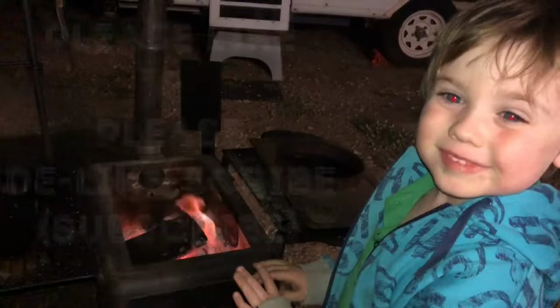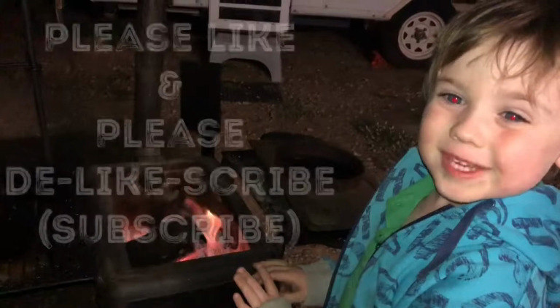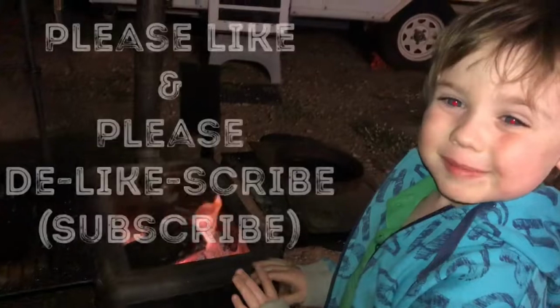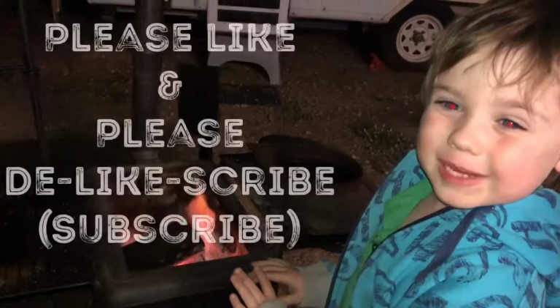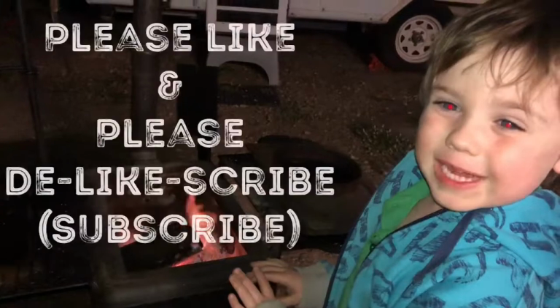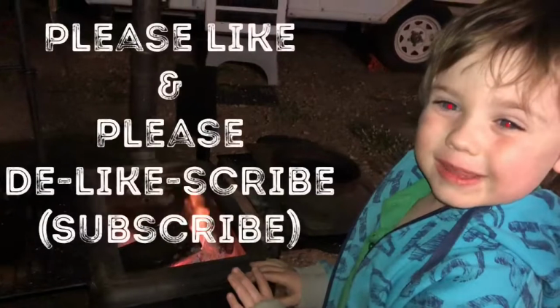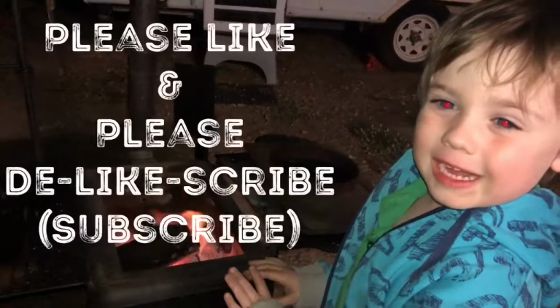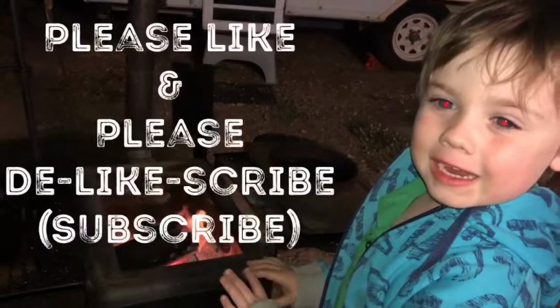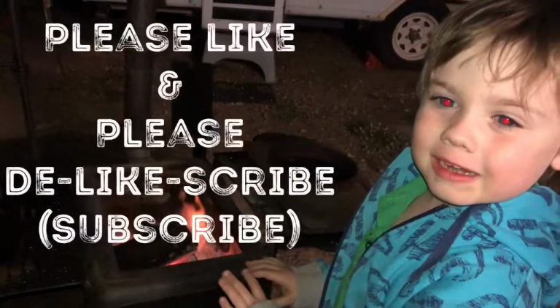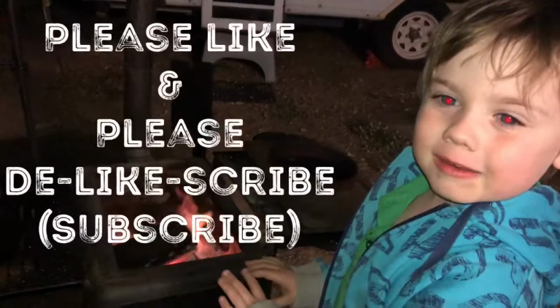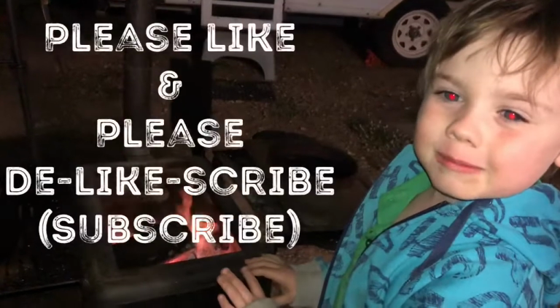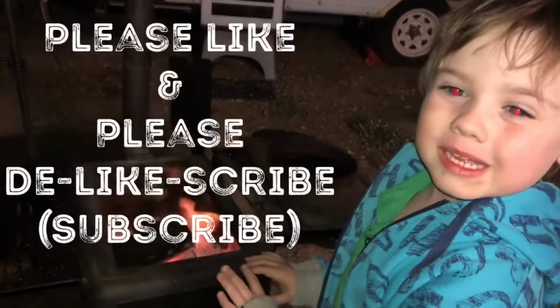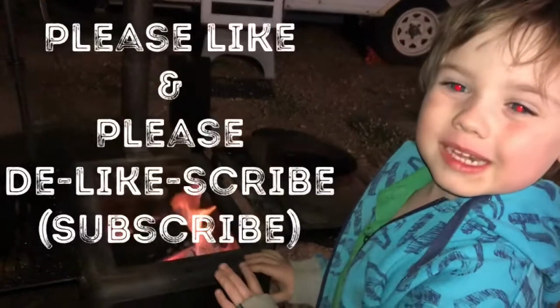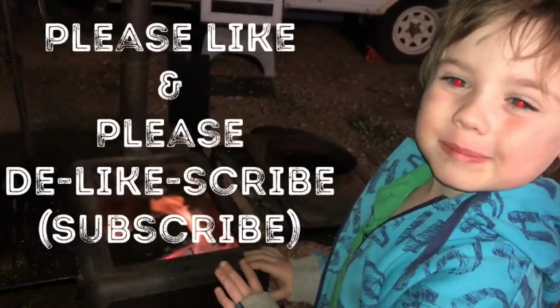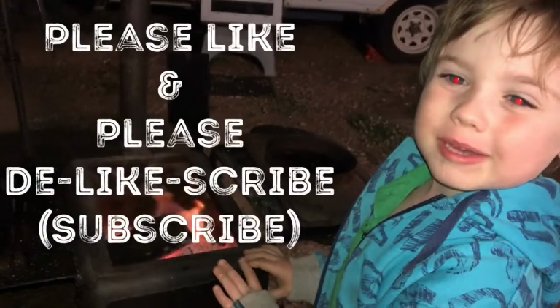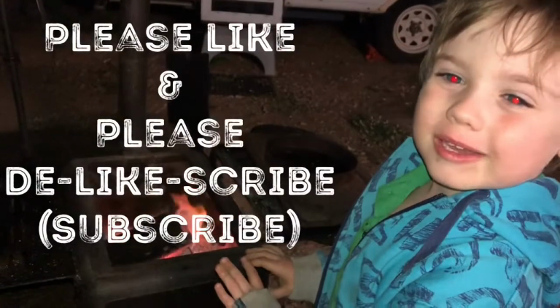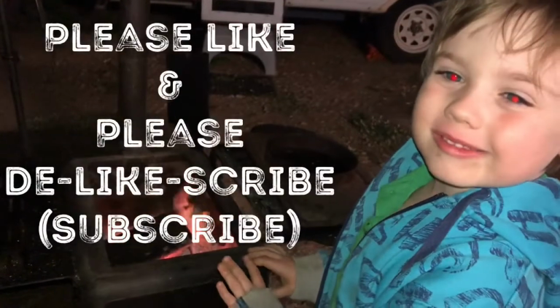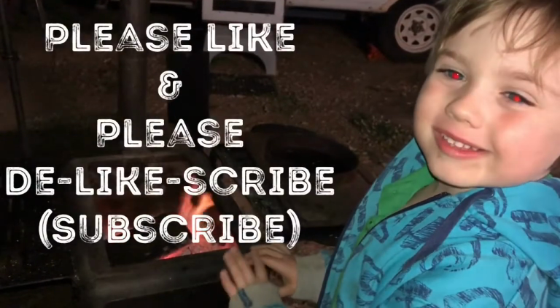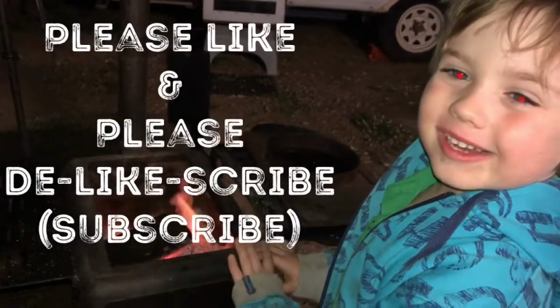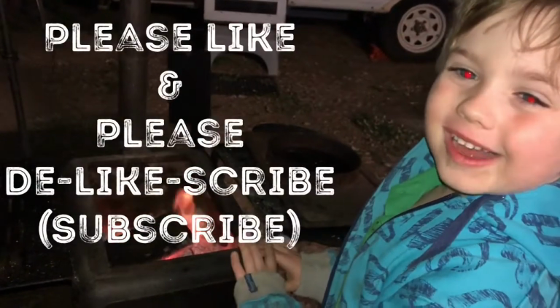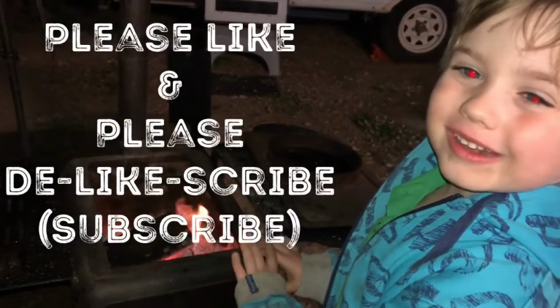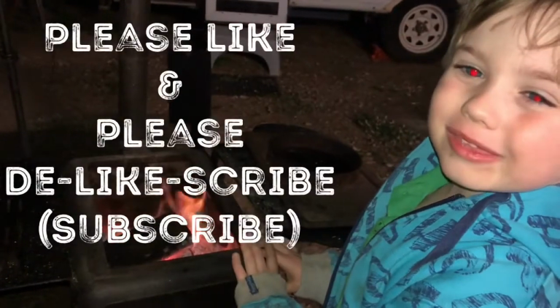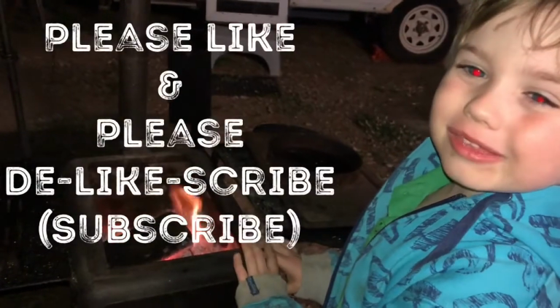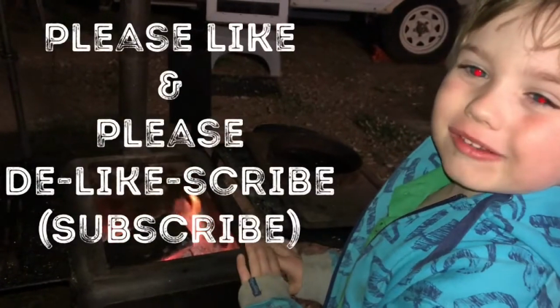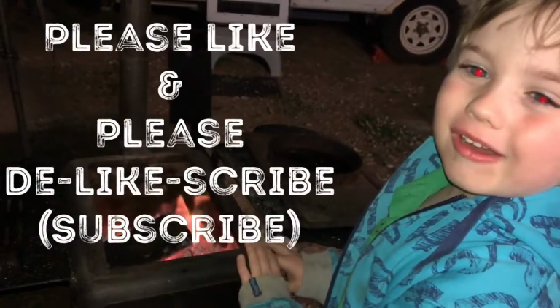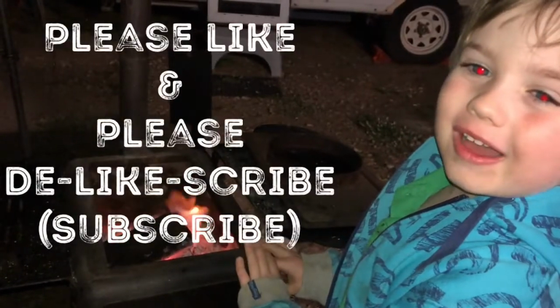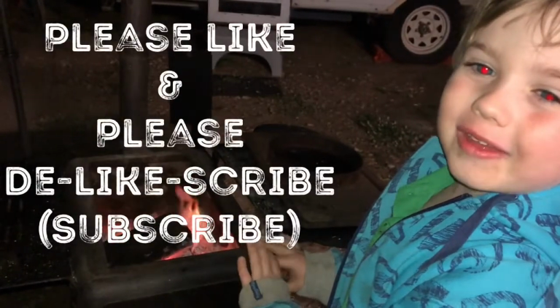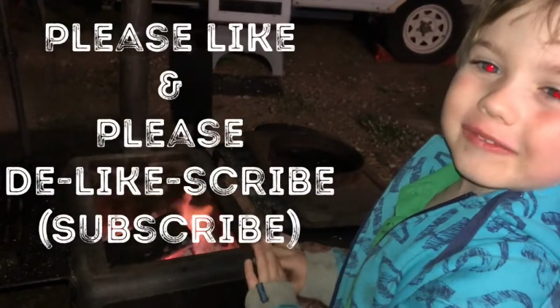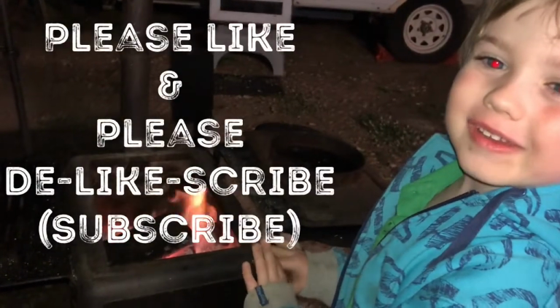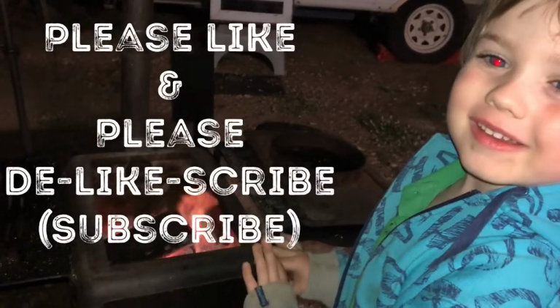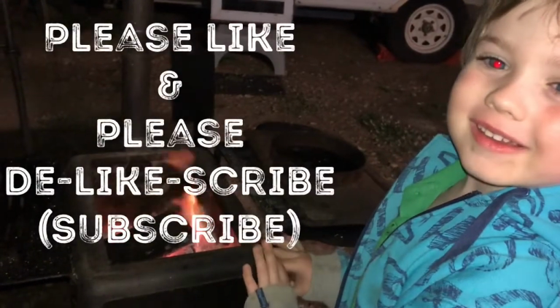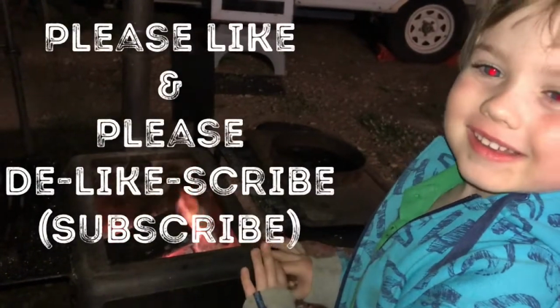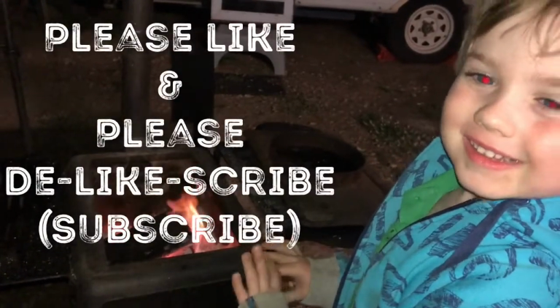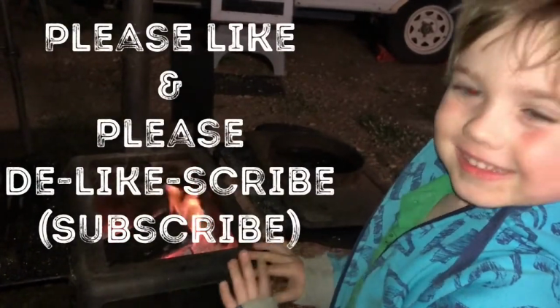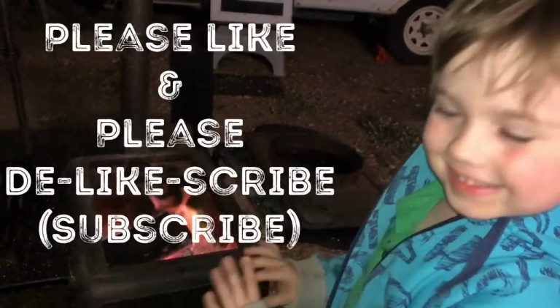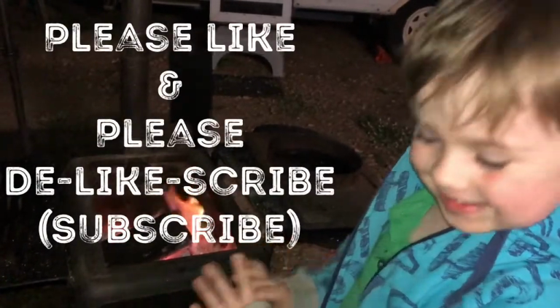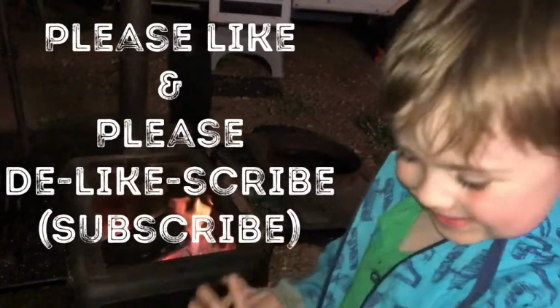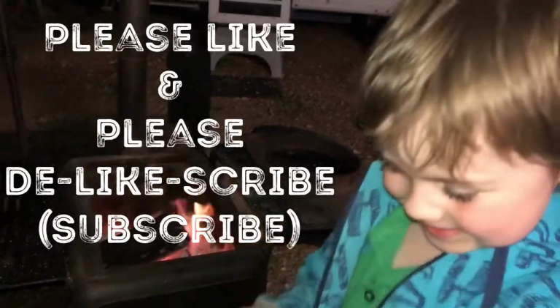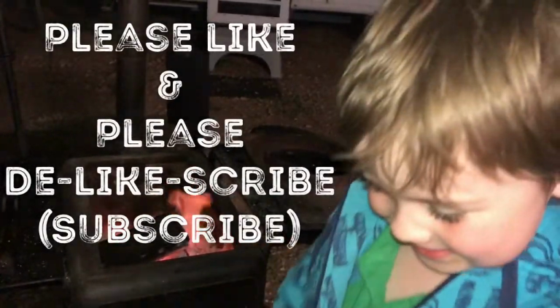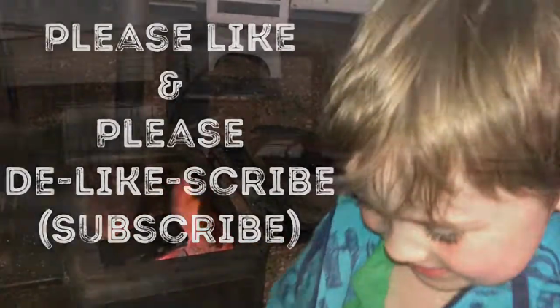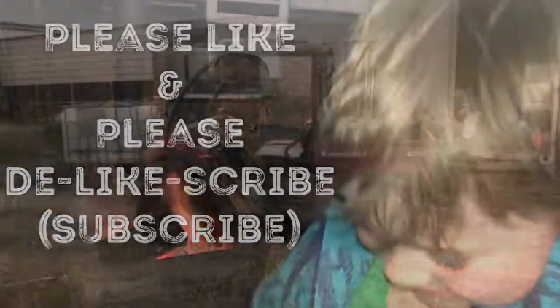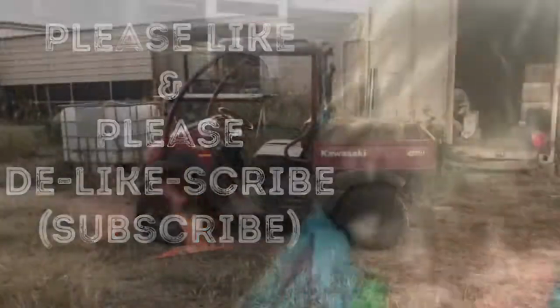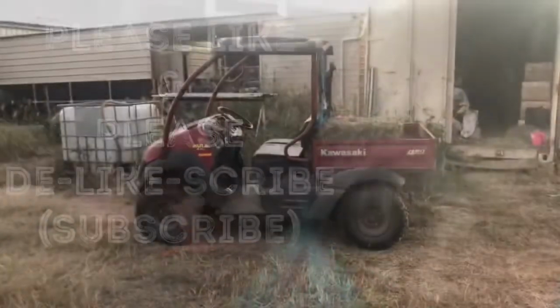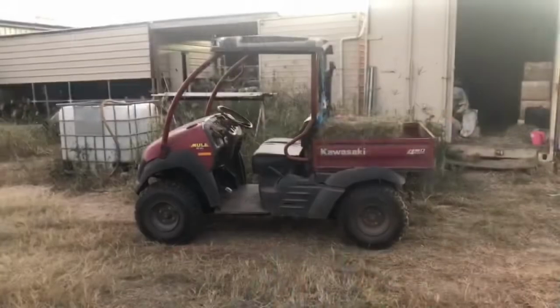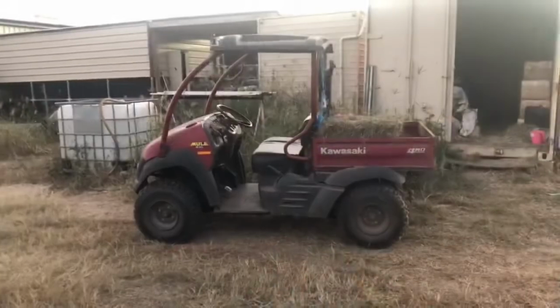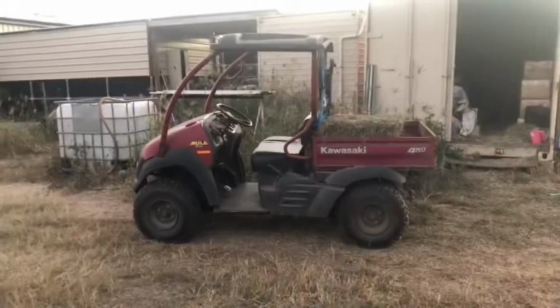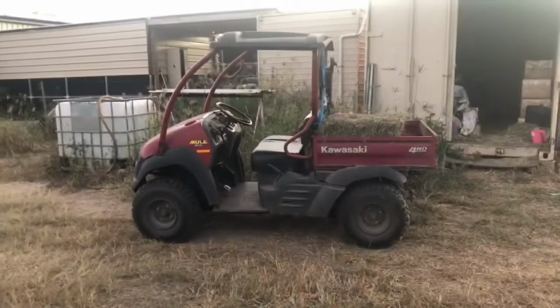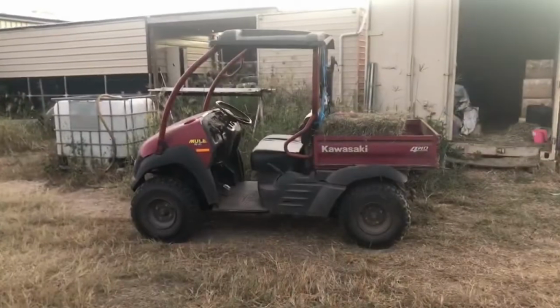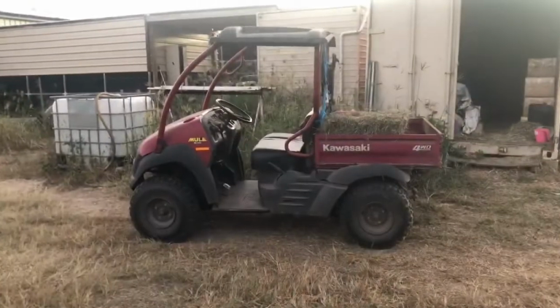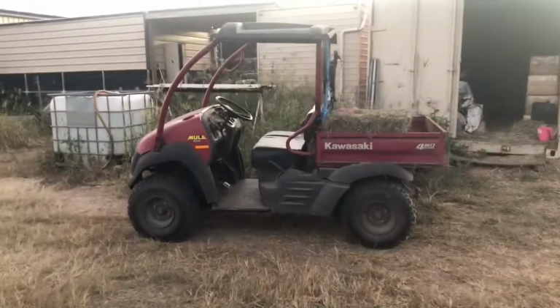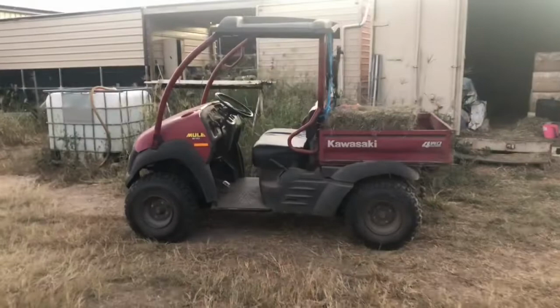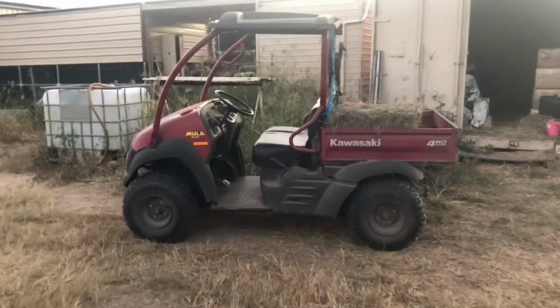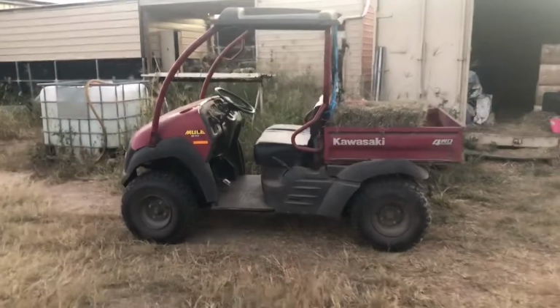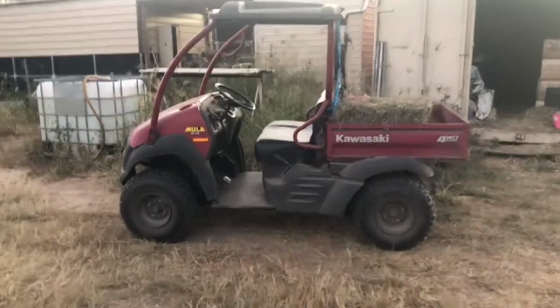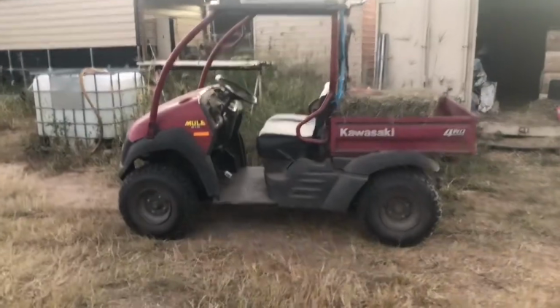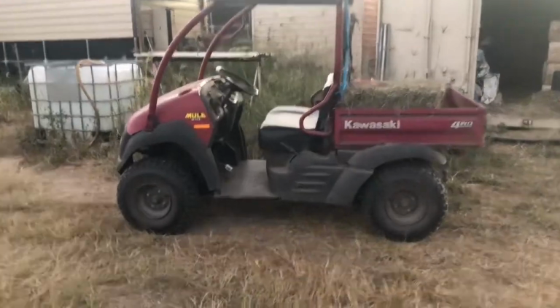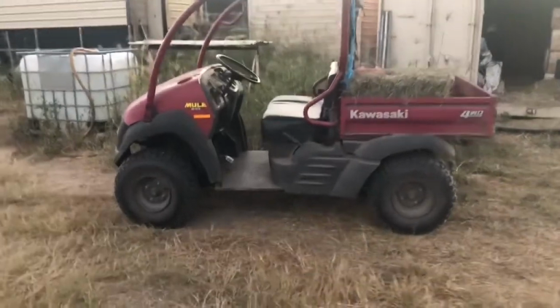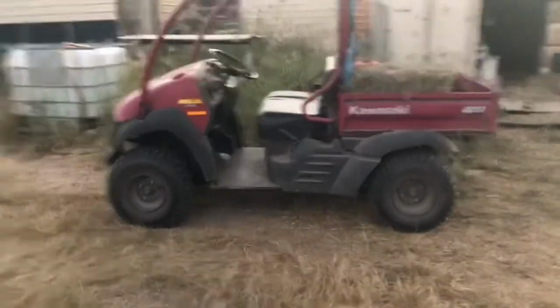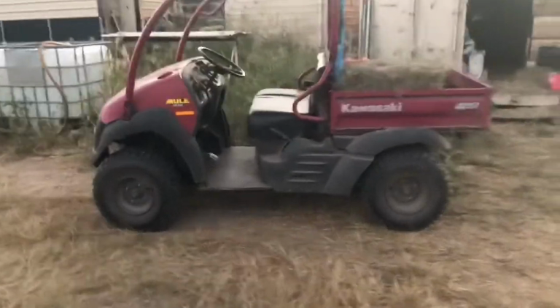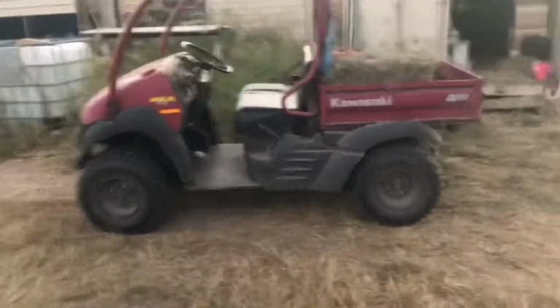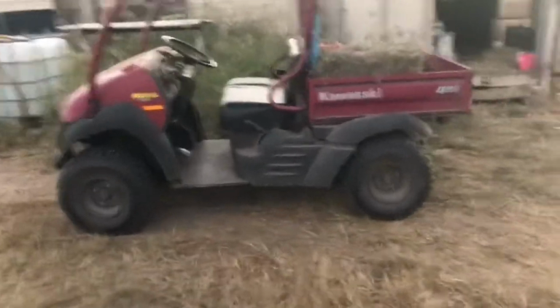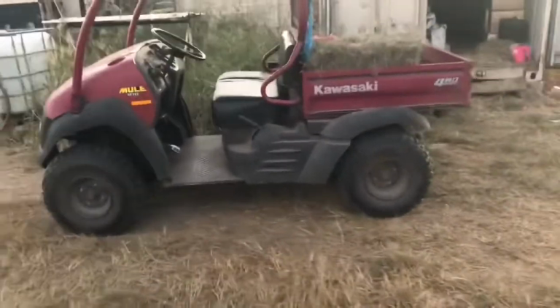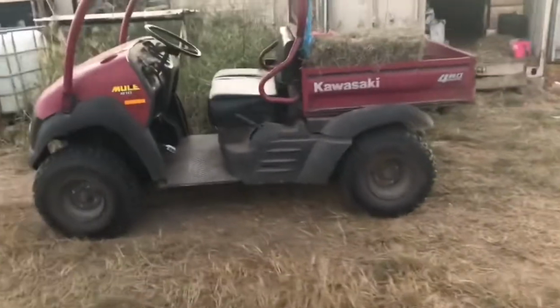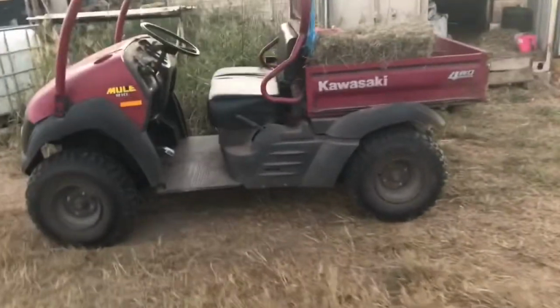Please like the video, please do like and subscribe. Check out this.